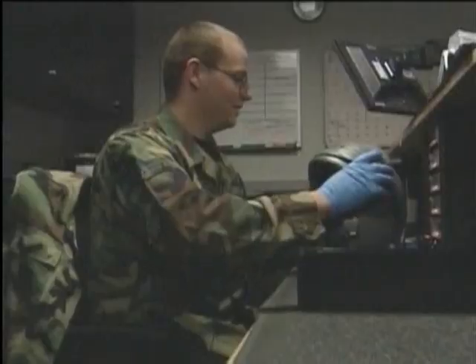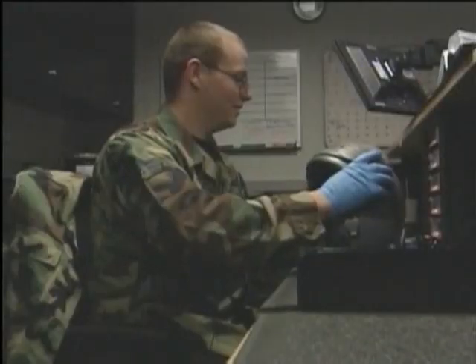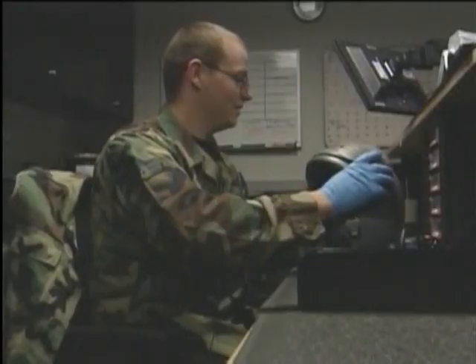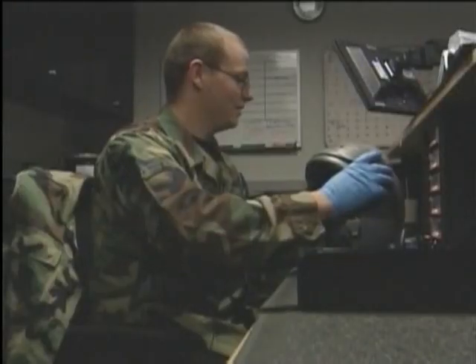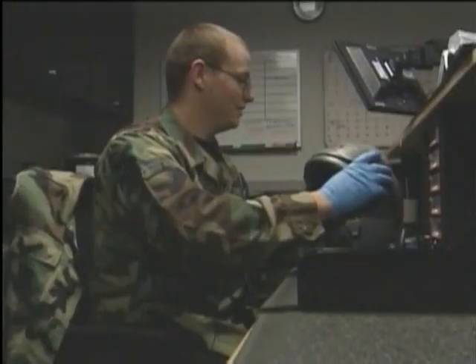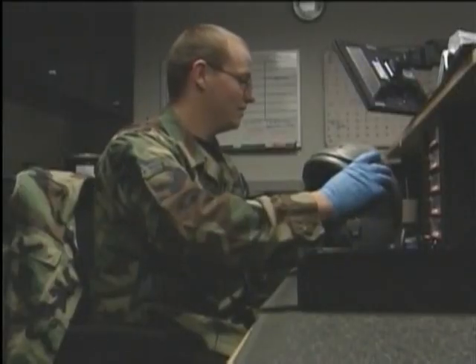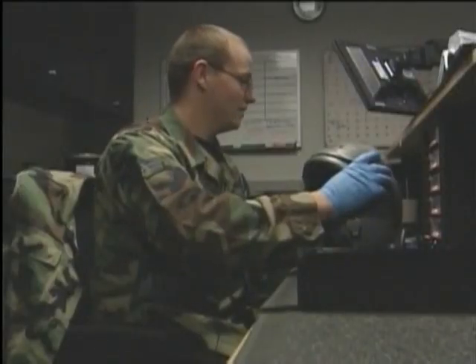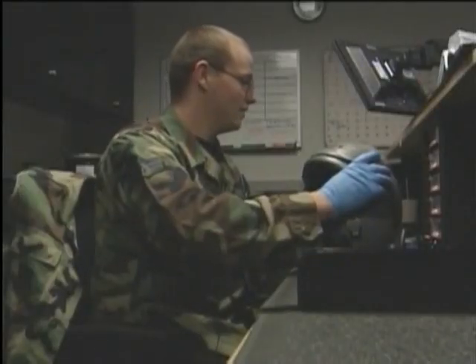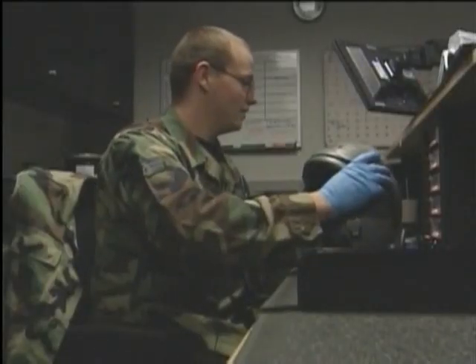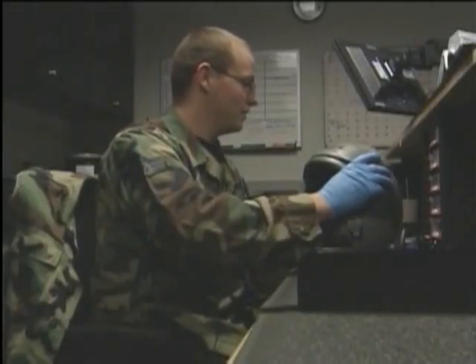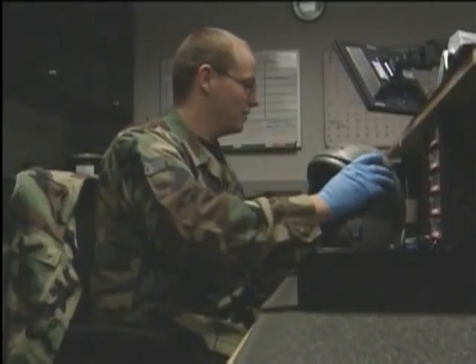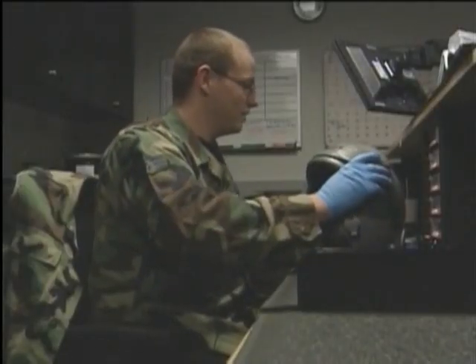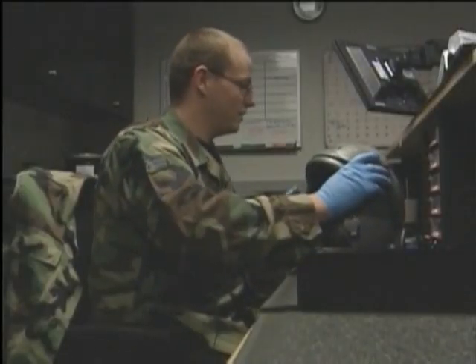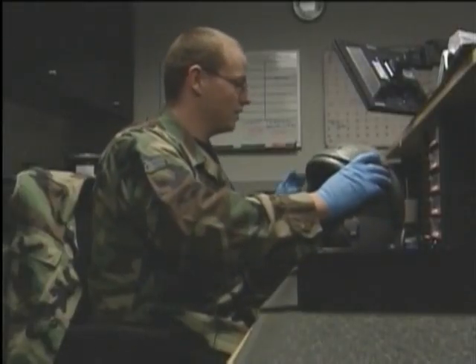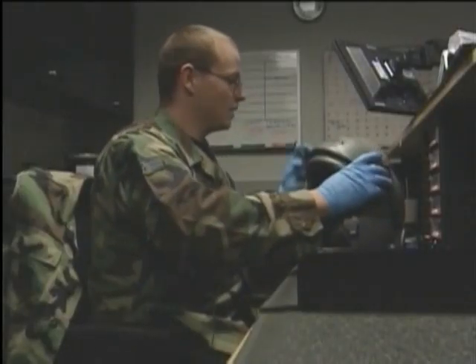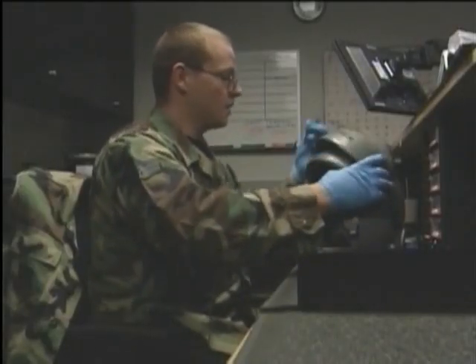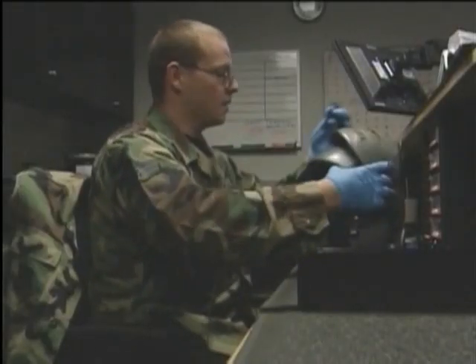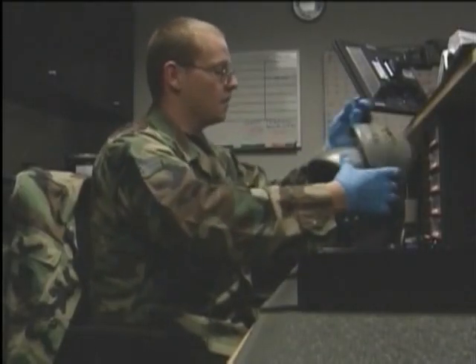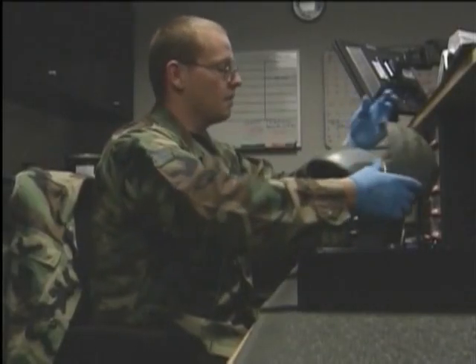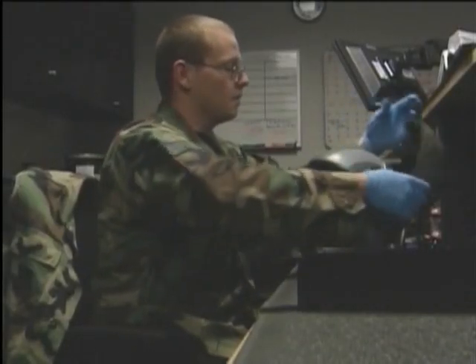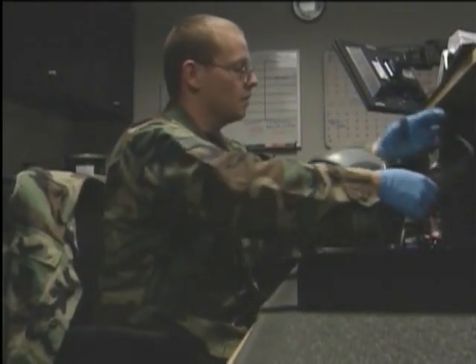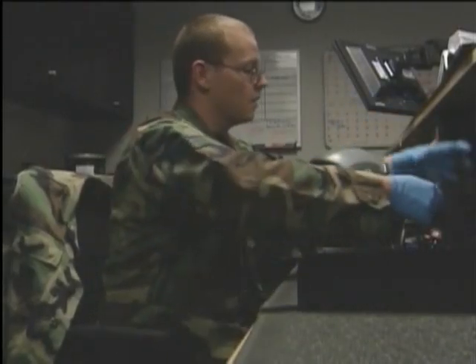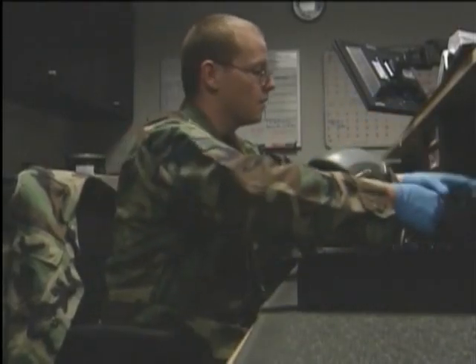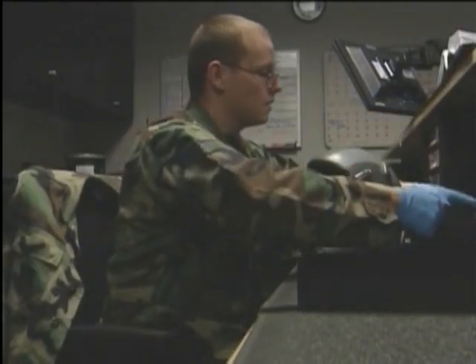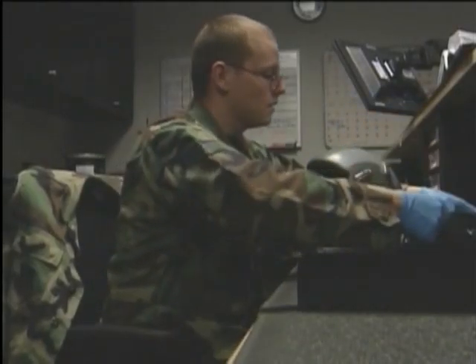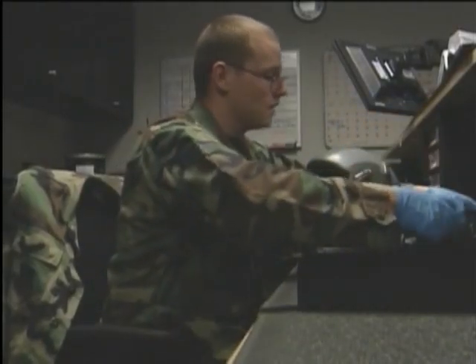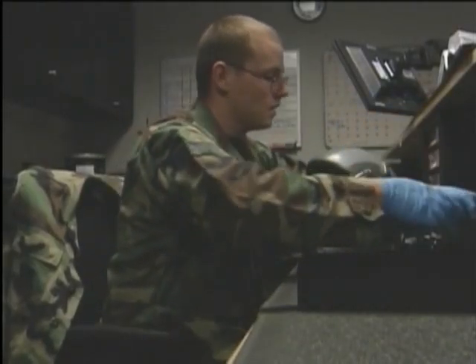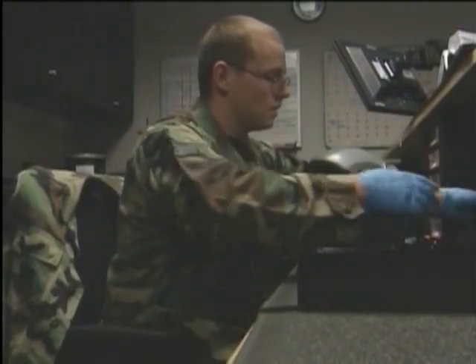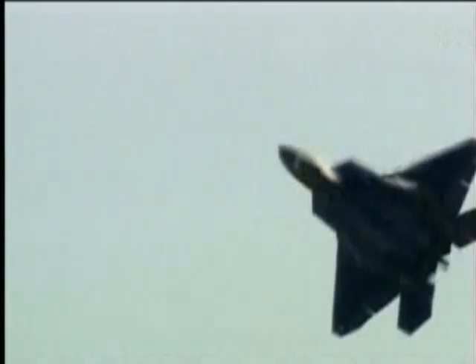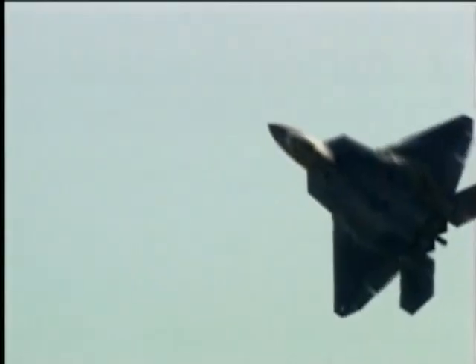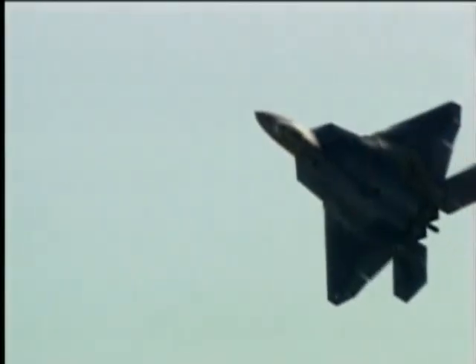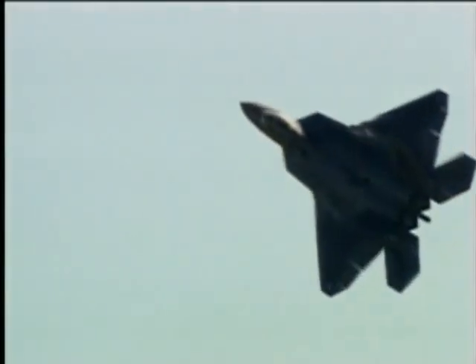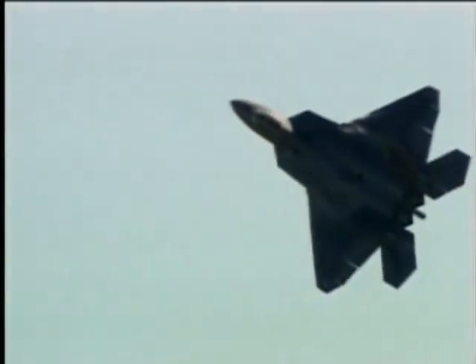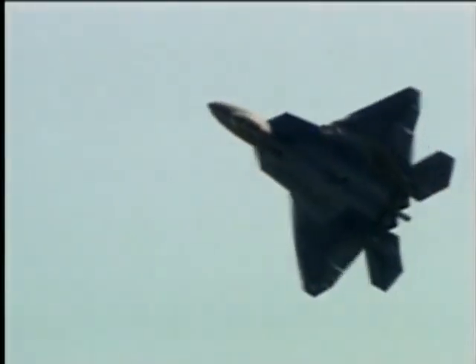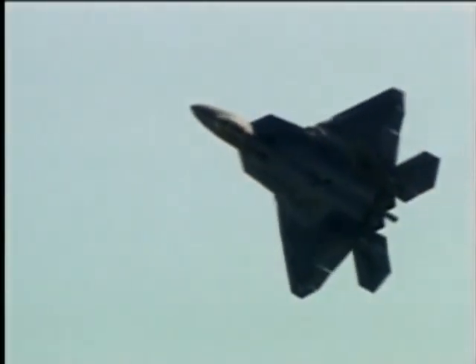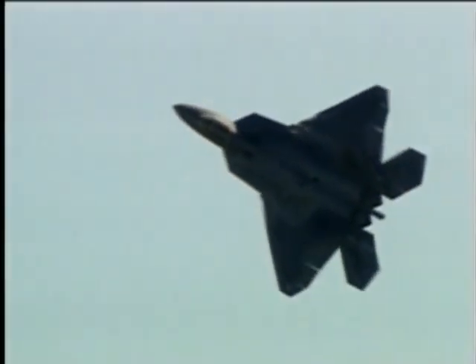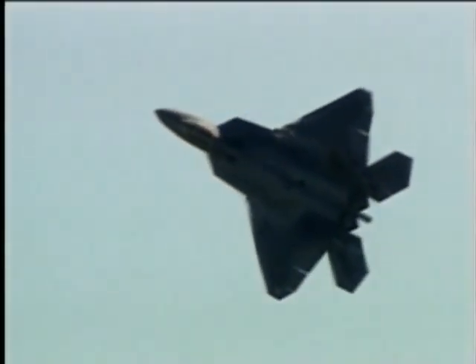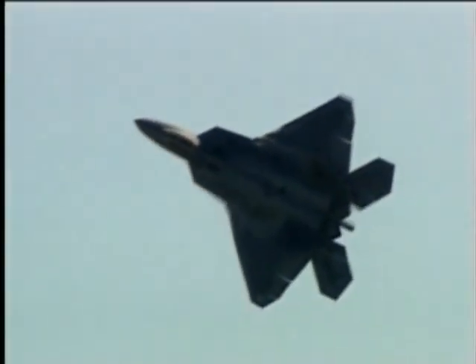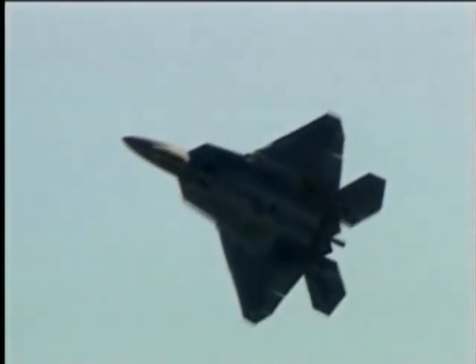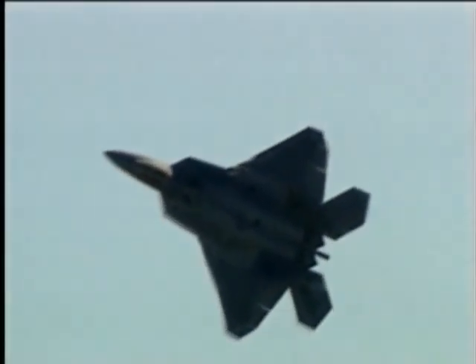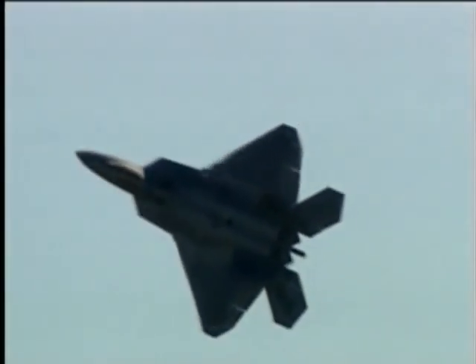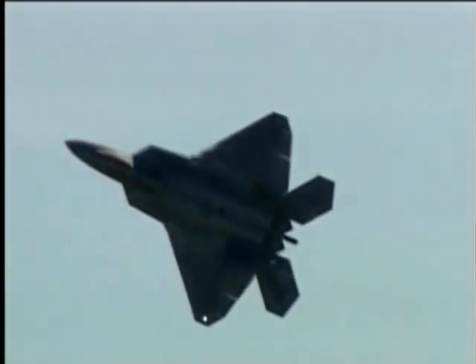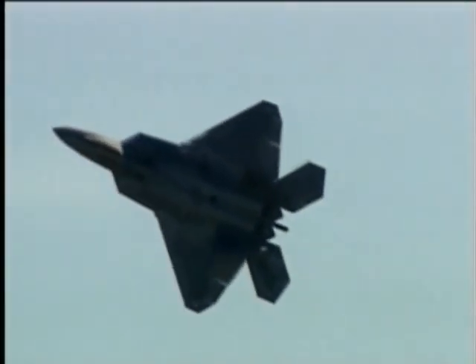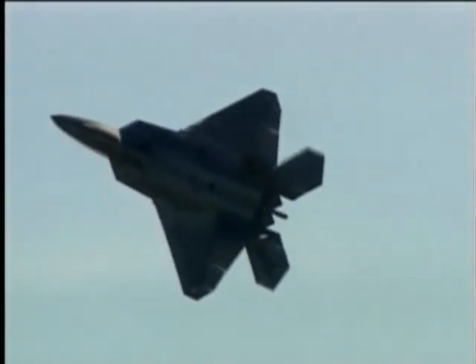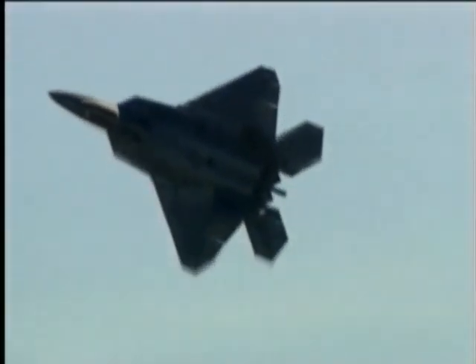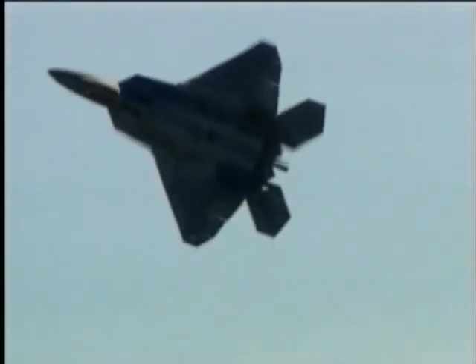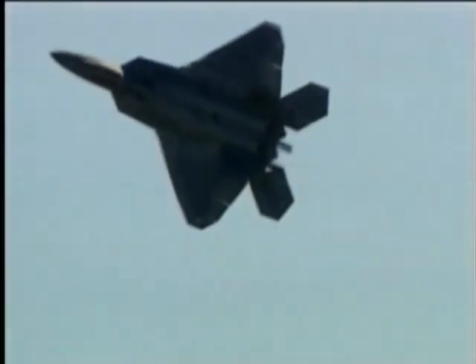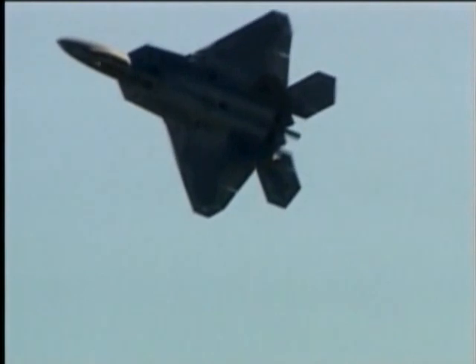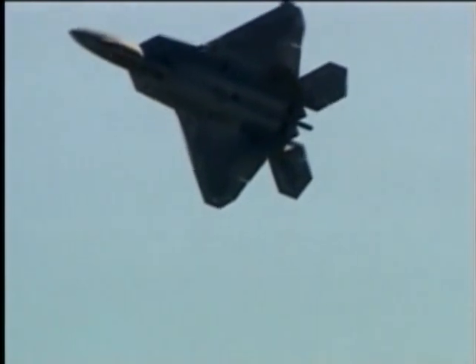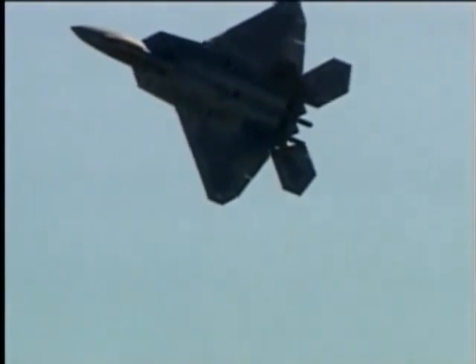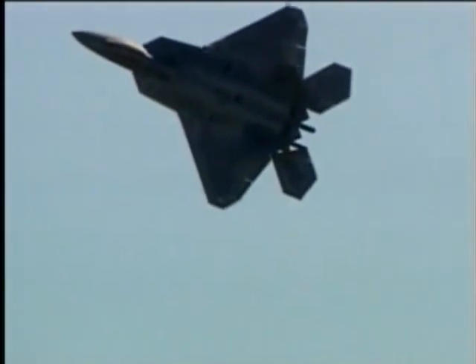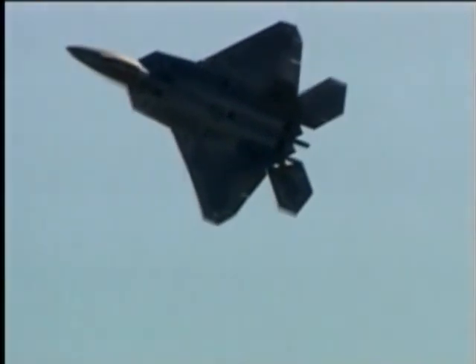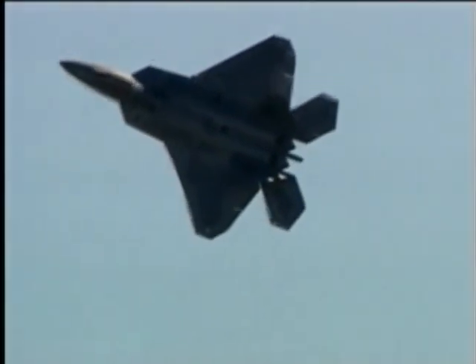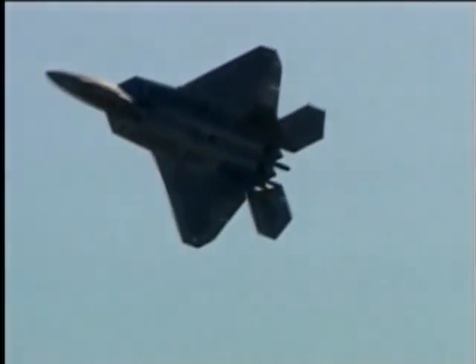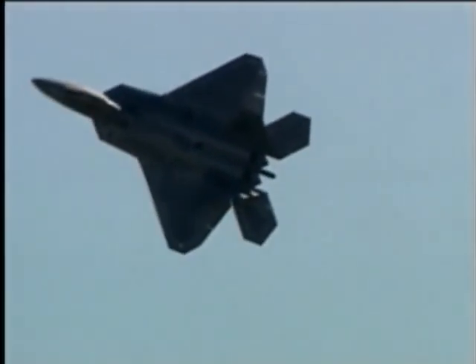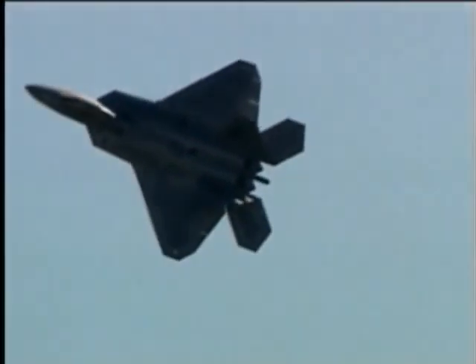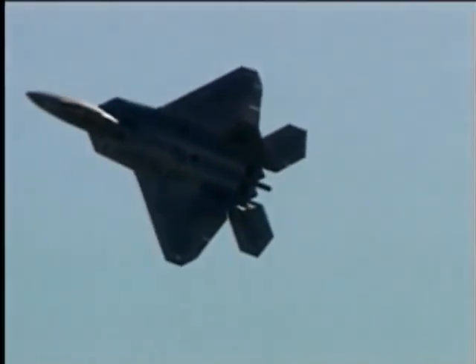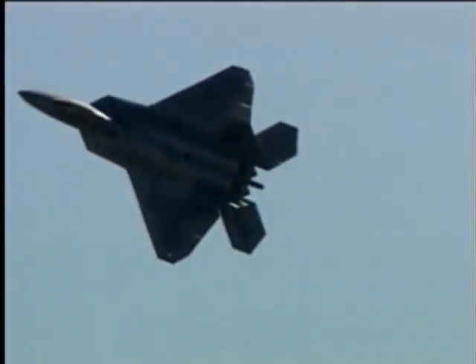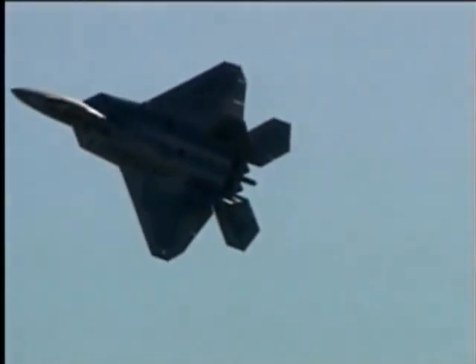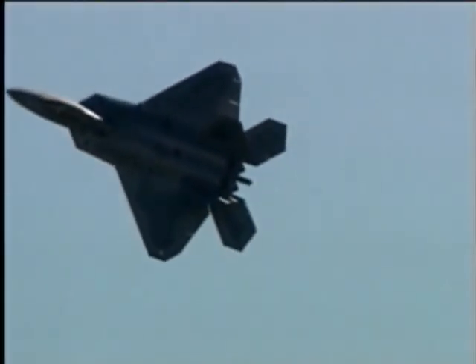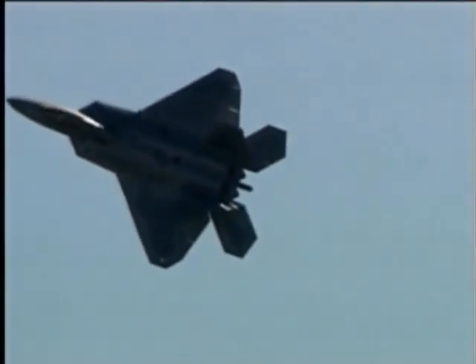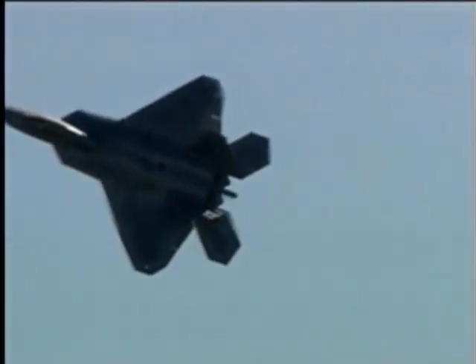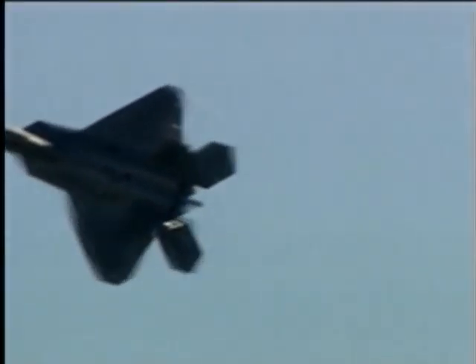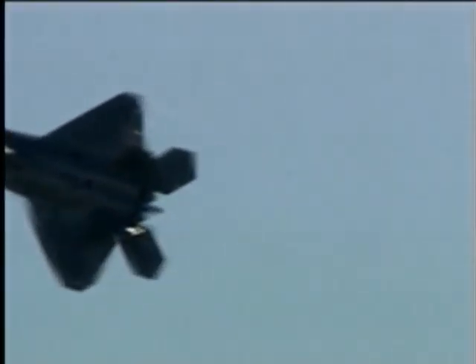That security keeps pilots at ease during long flights. Senior Airman Matthew Klaus, Langley Air Force Base, Virginia.